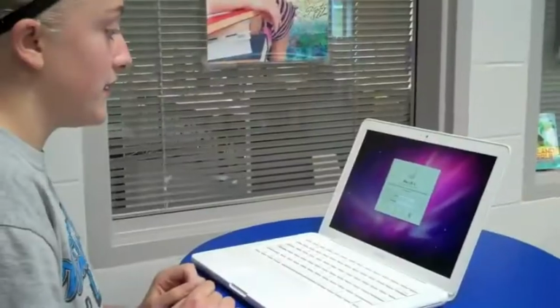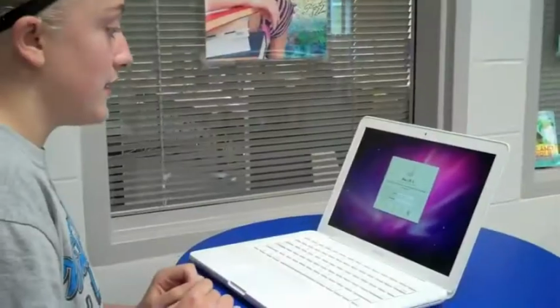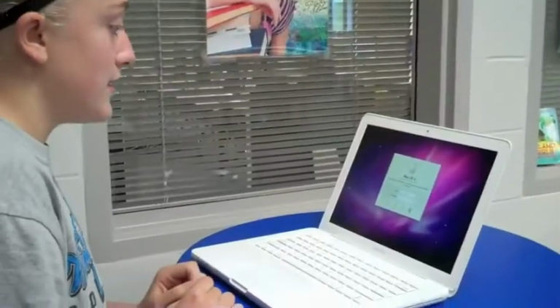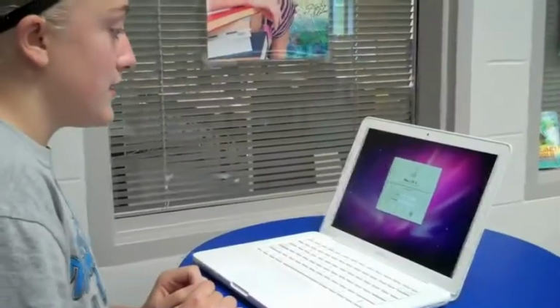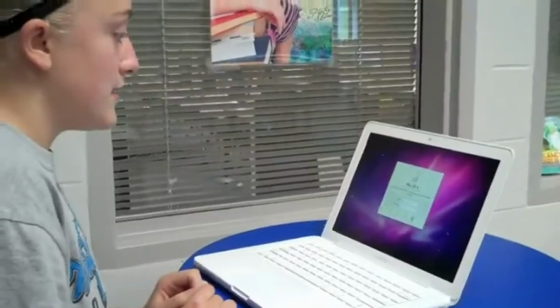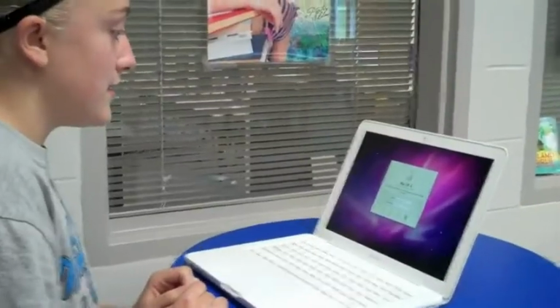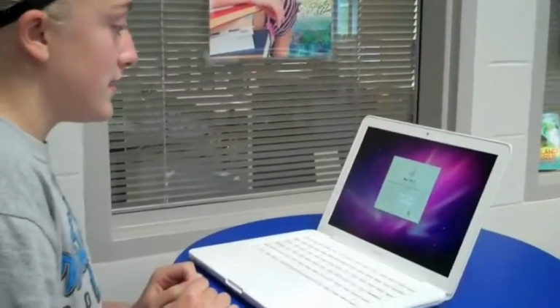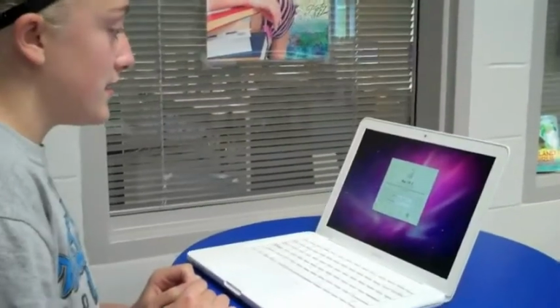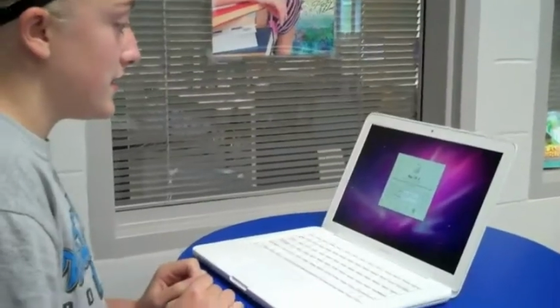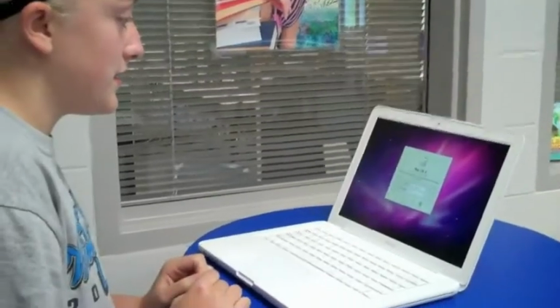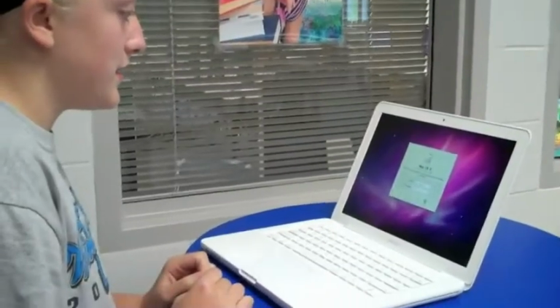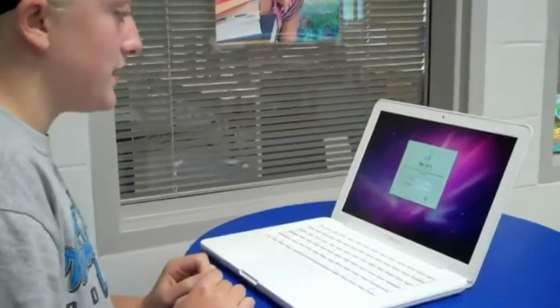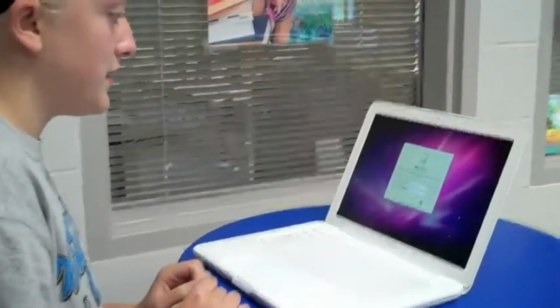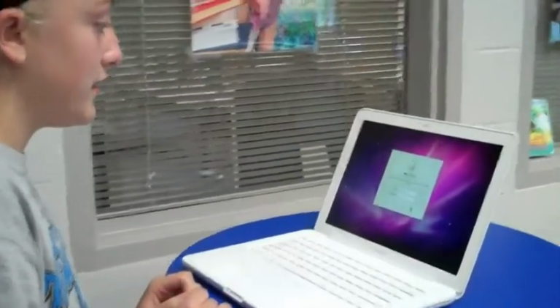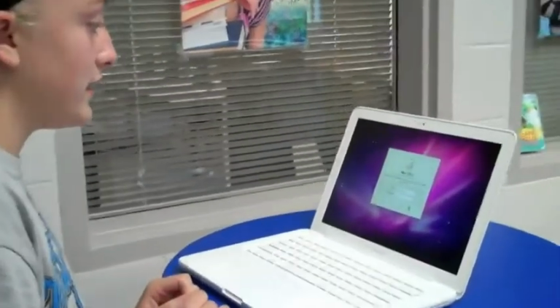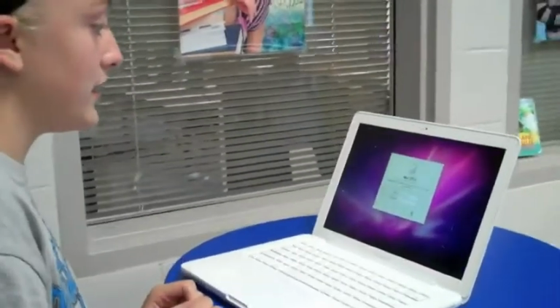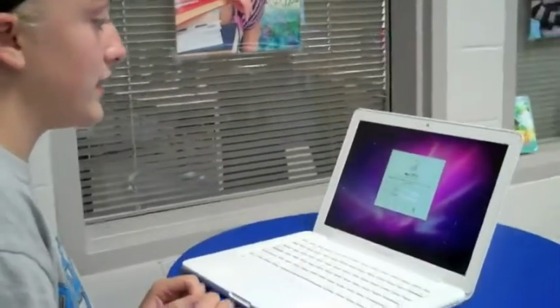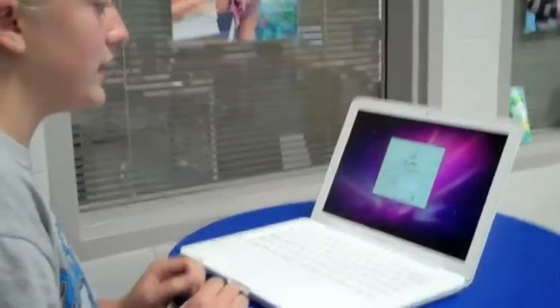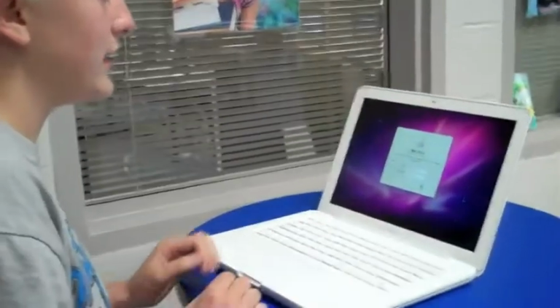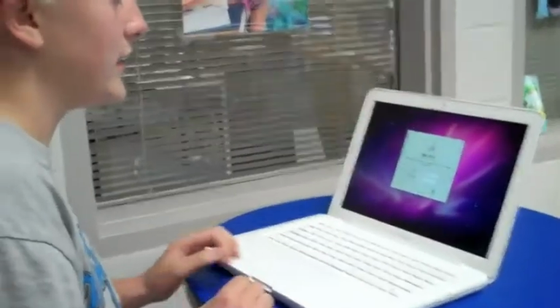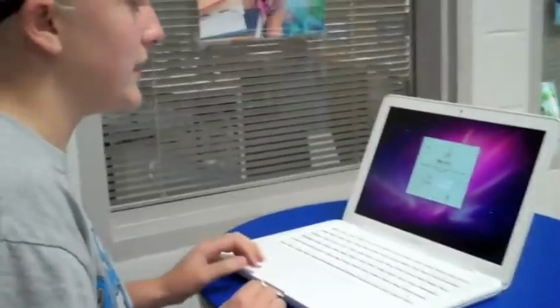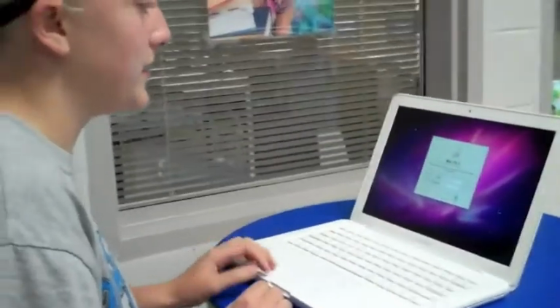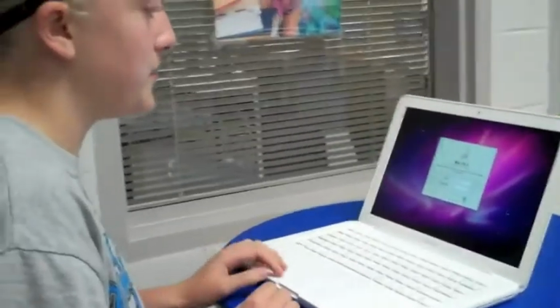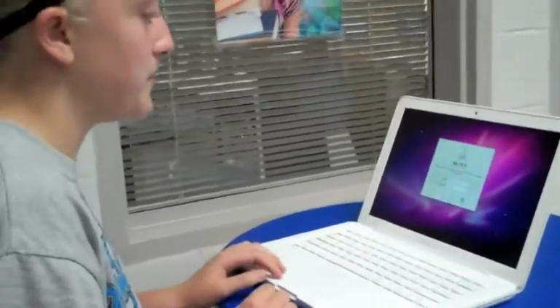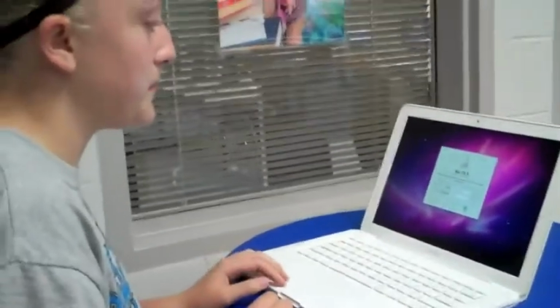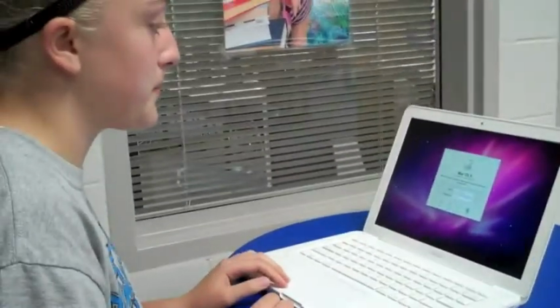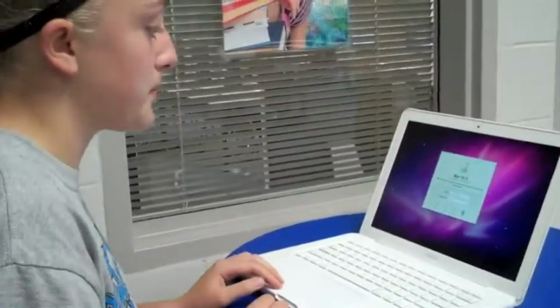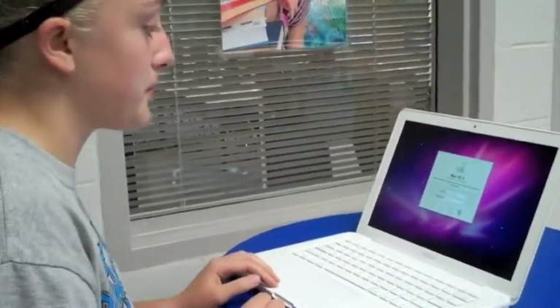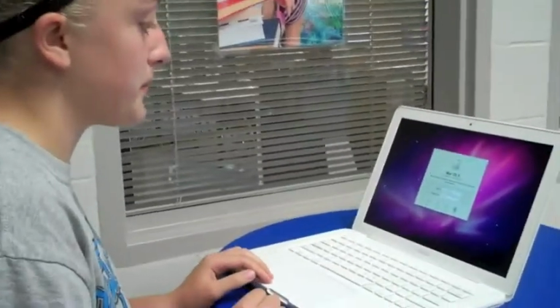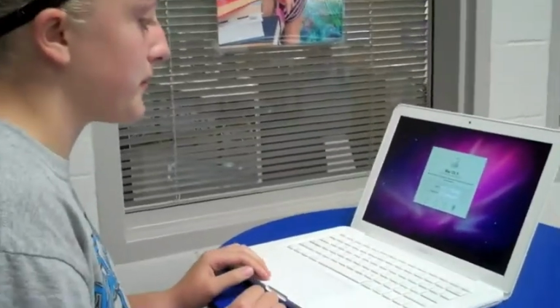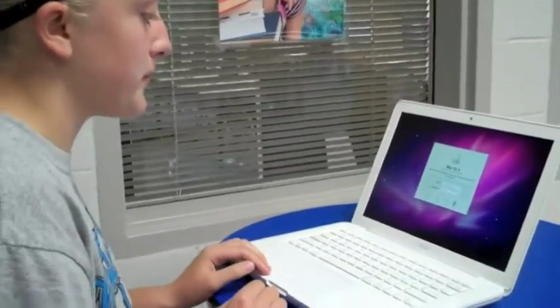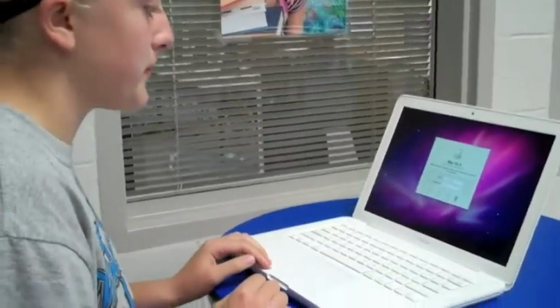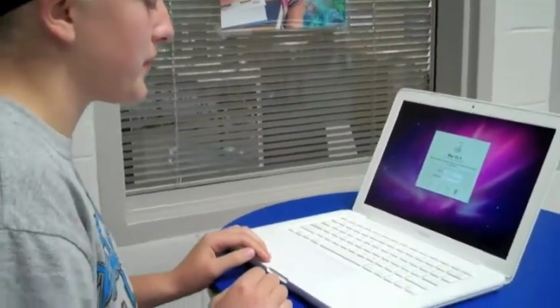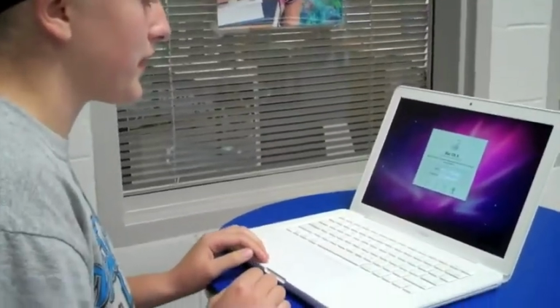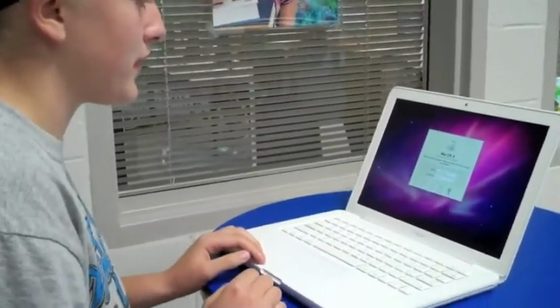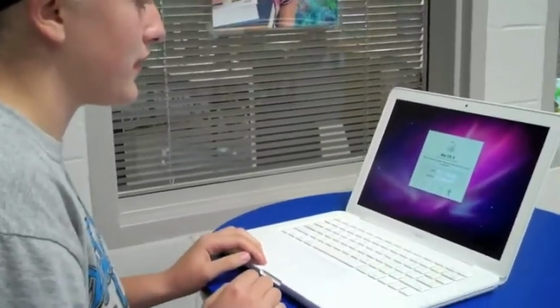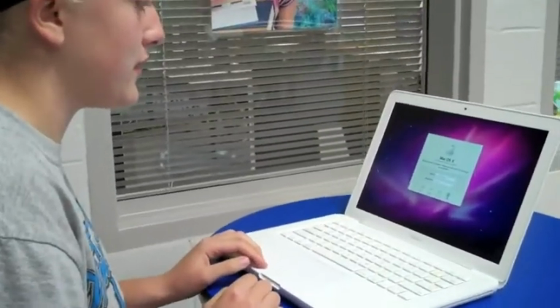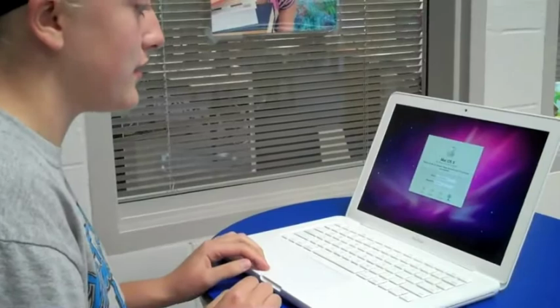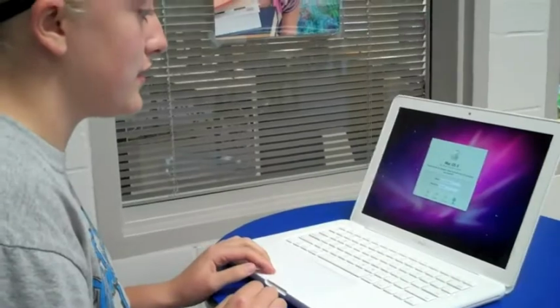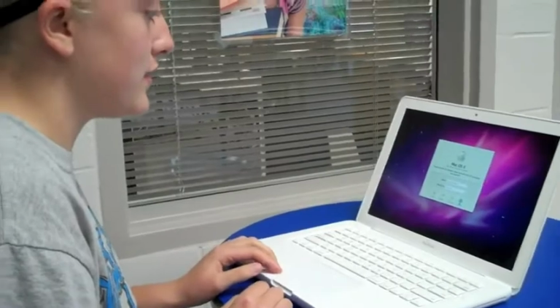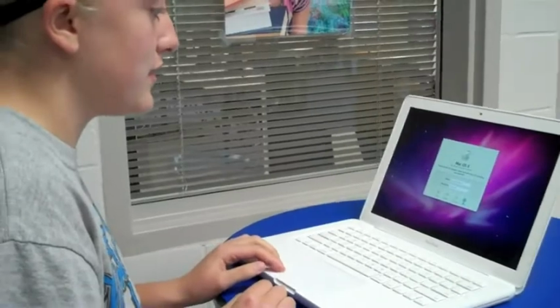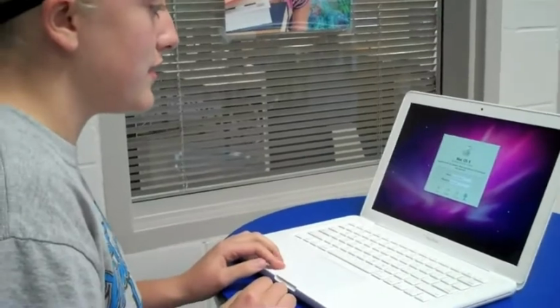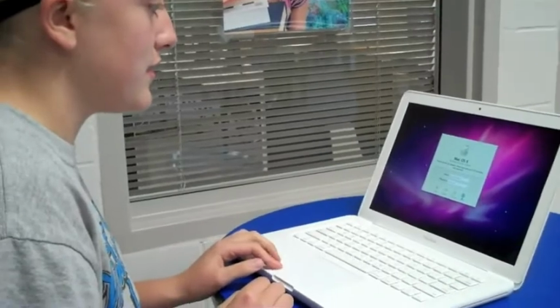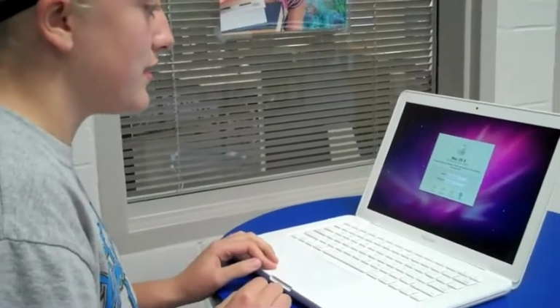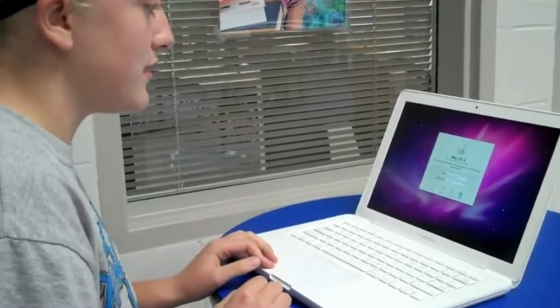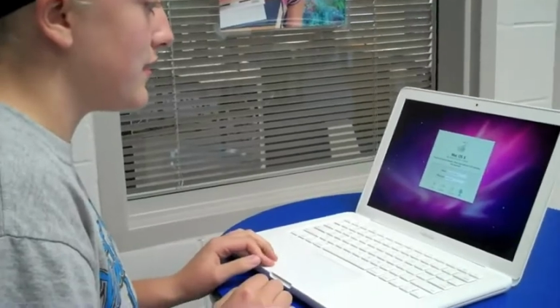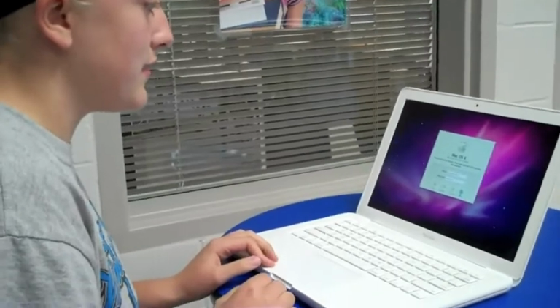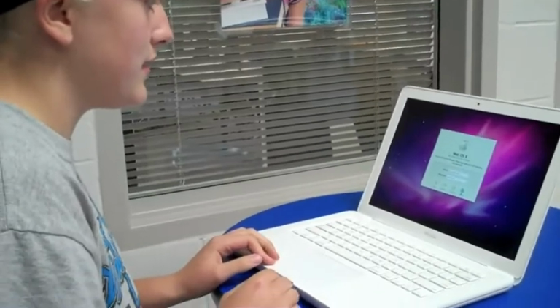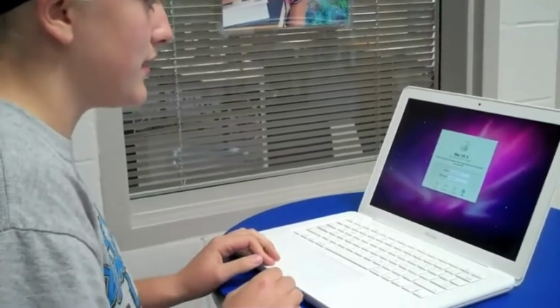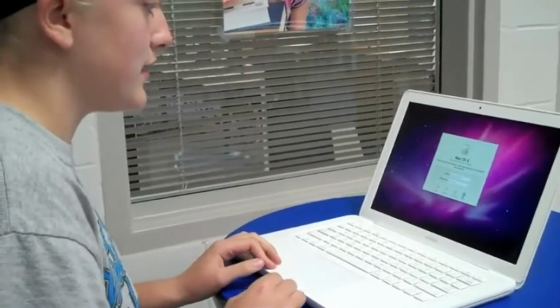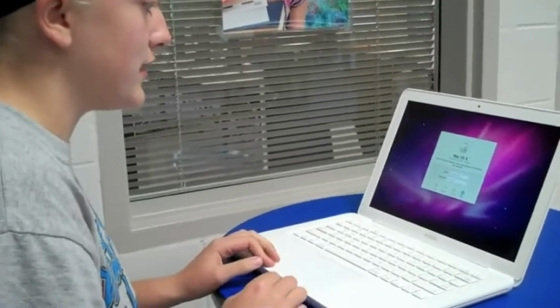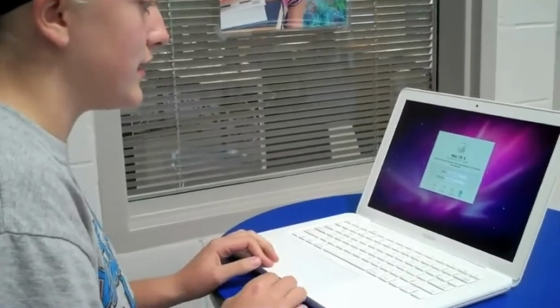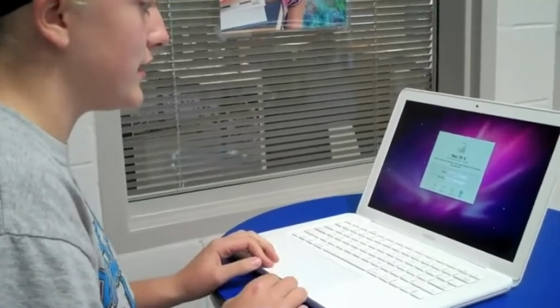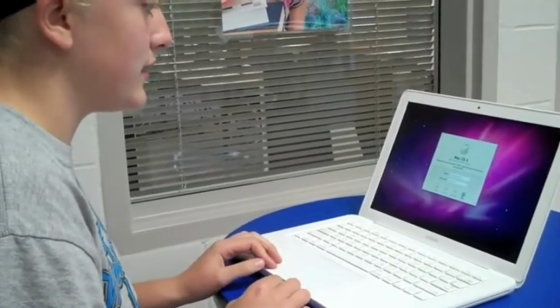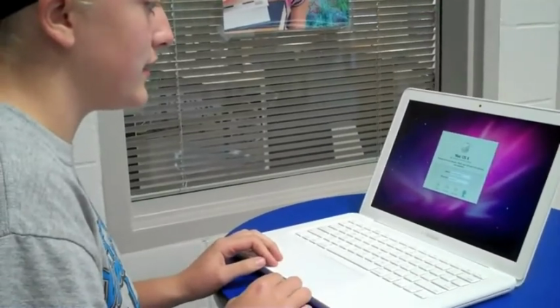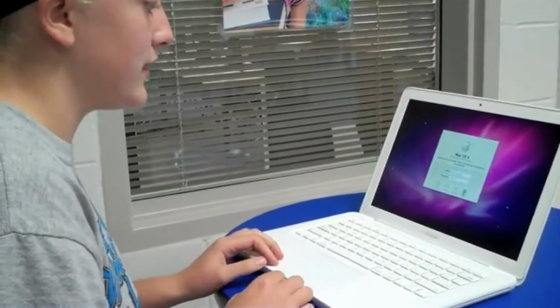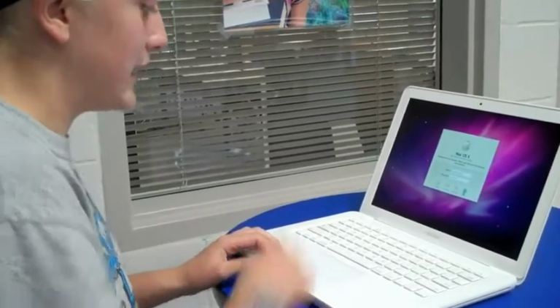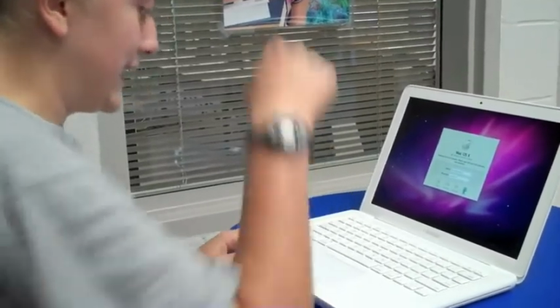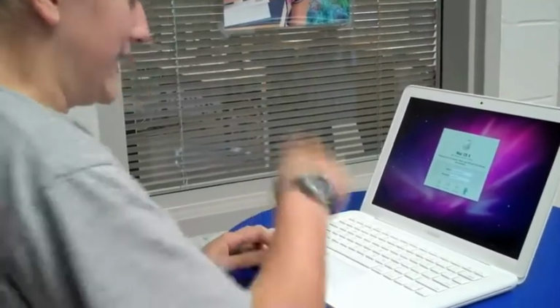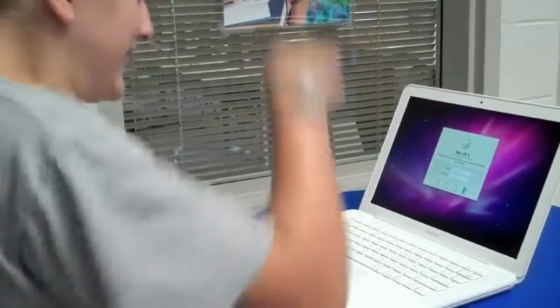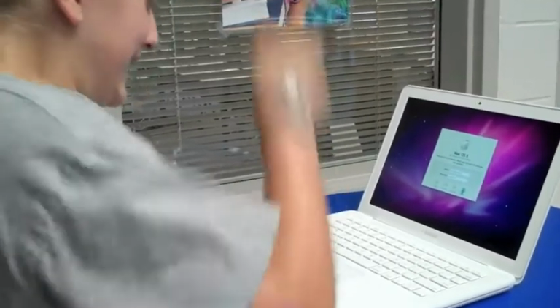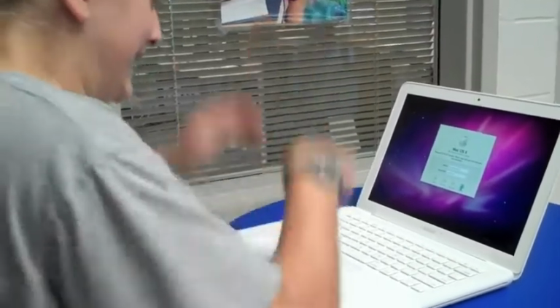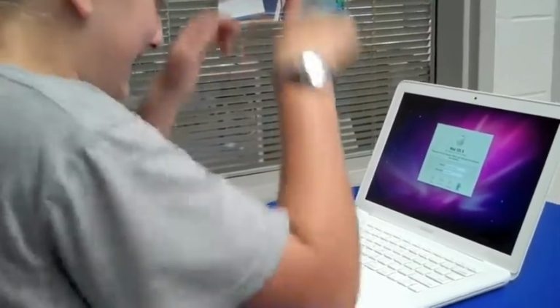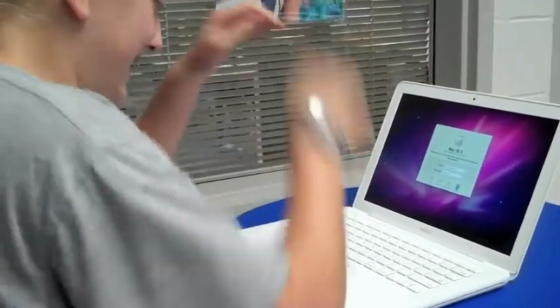We all know that when you log into your computer, it can take a long time. Please do not sit there and pound on the keys like this.